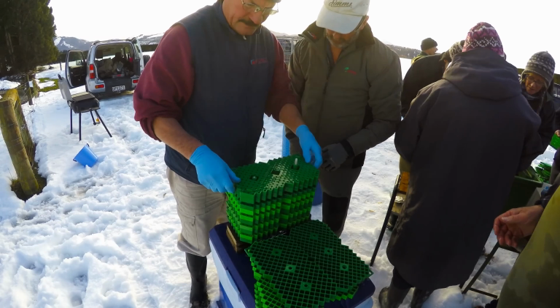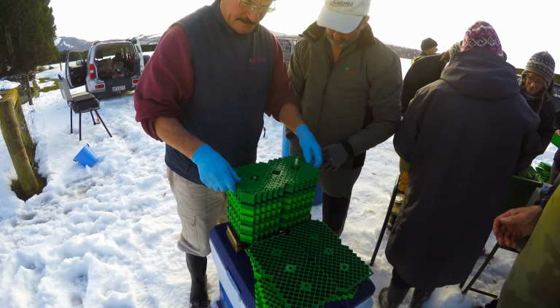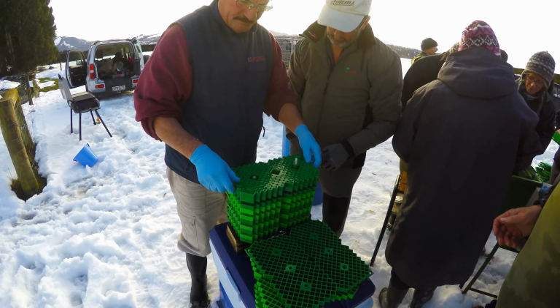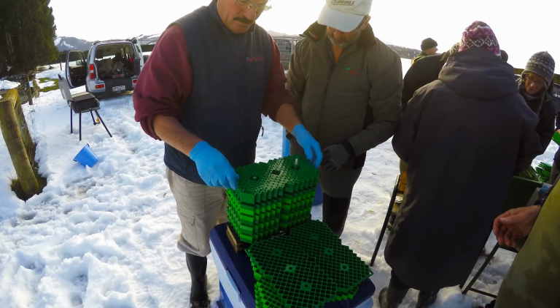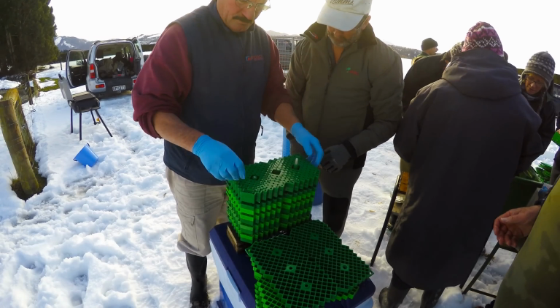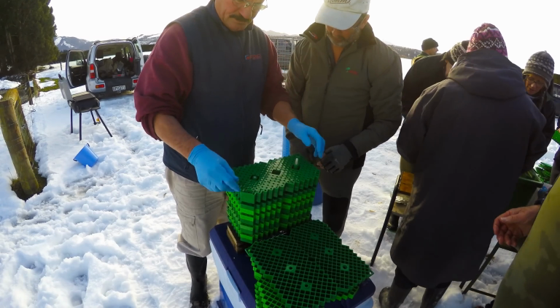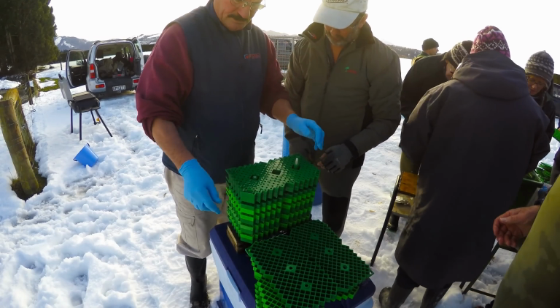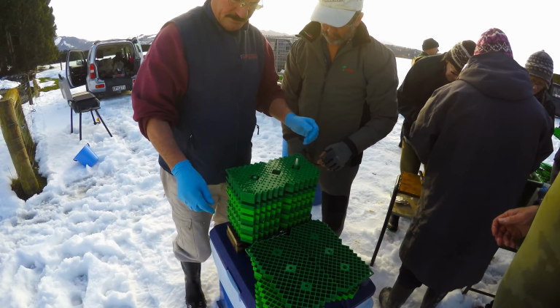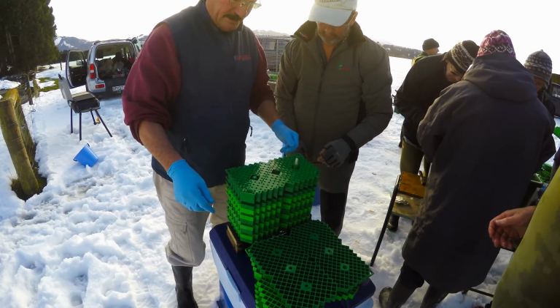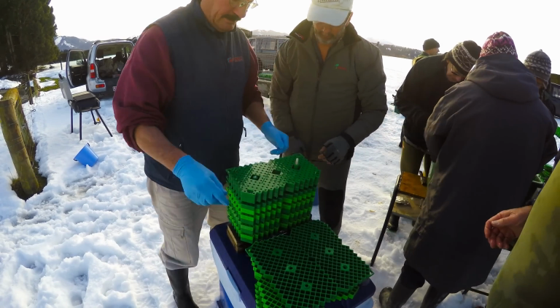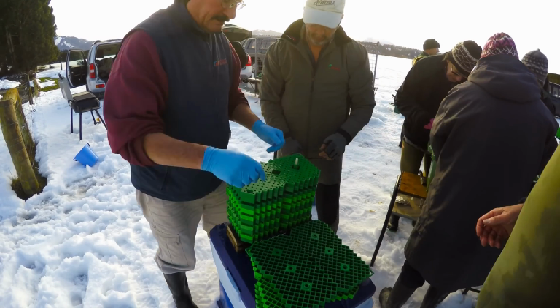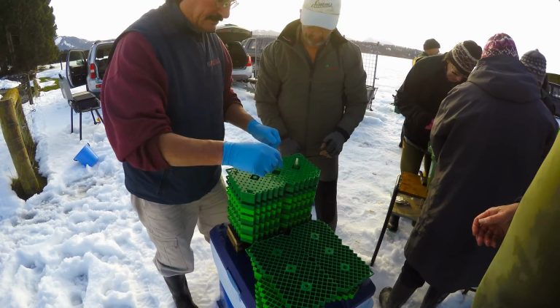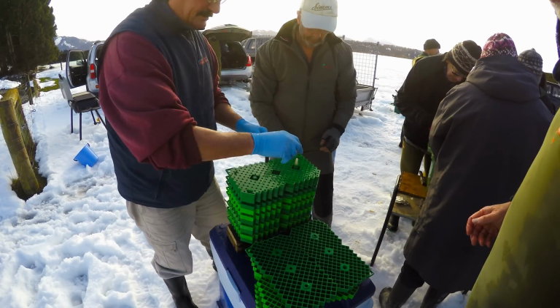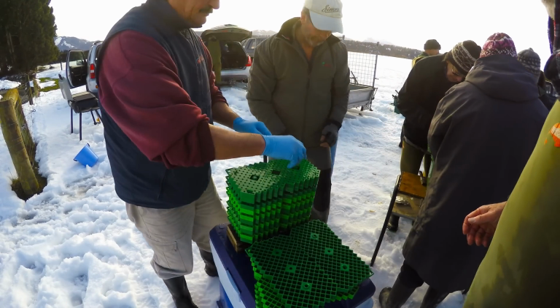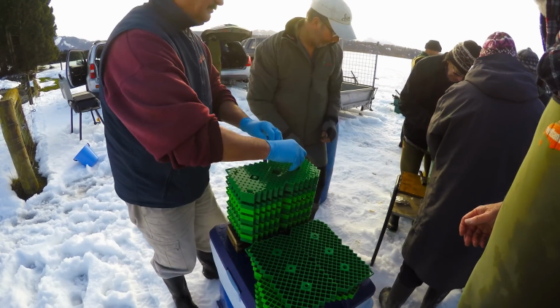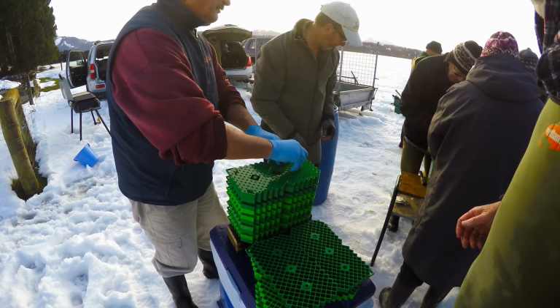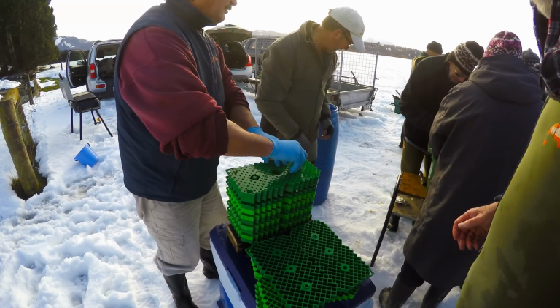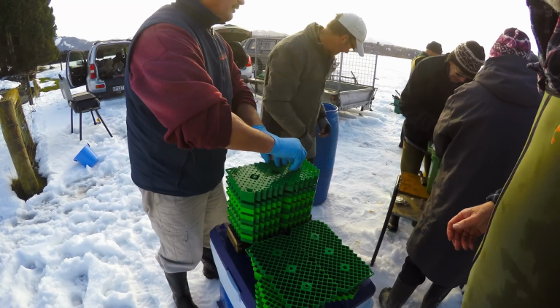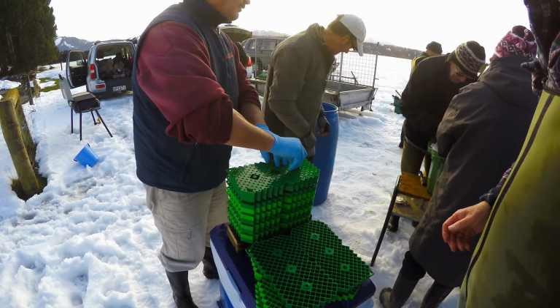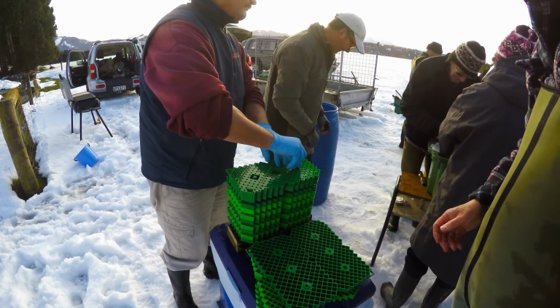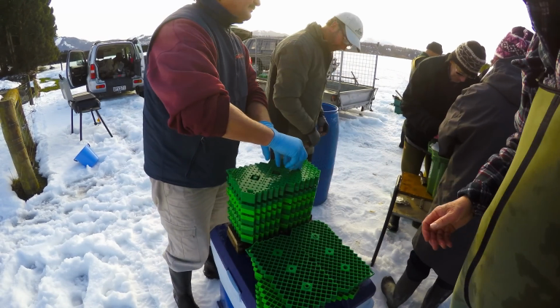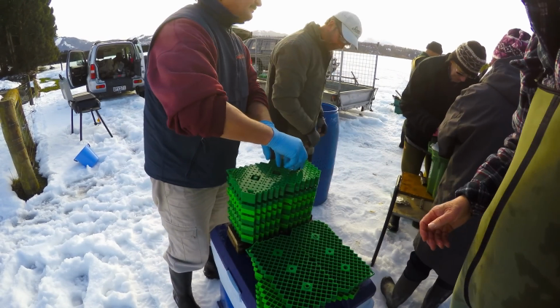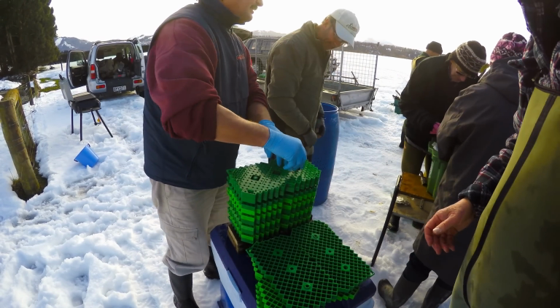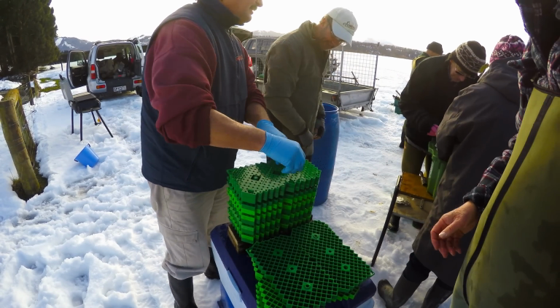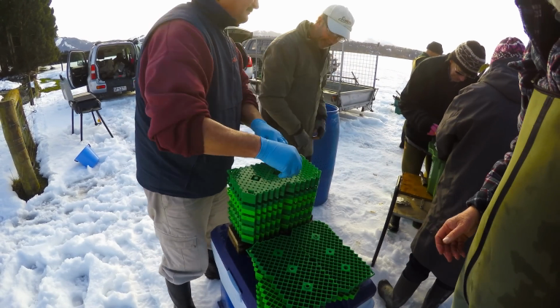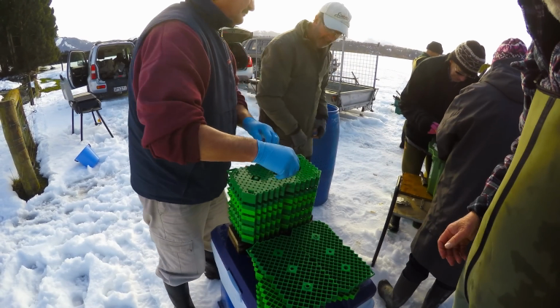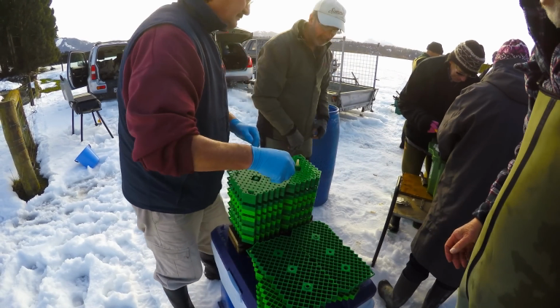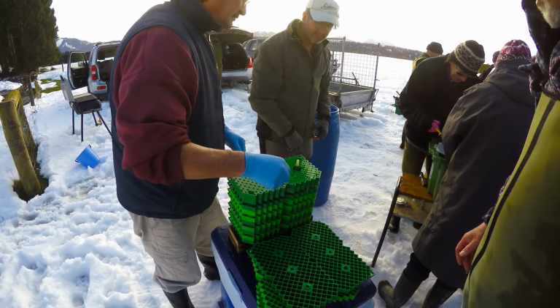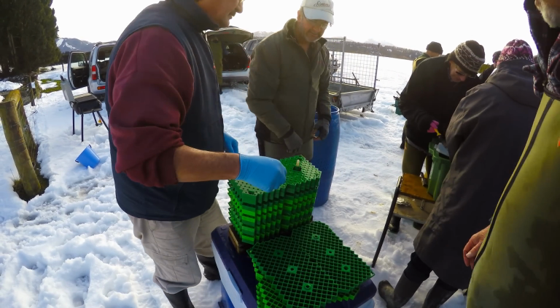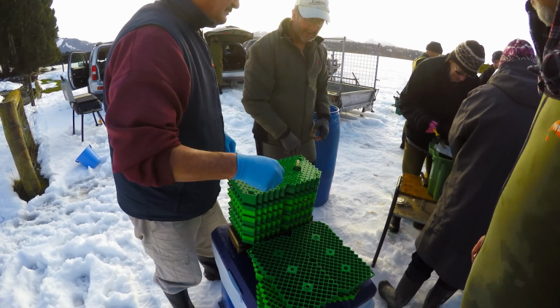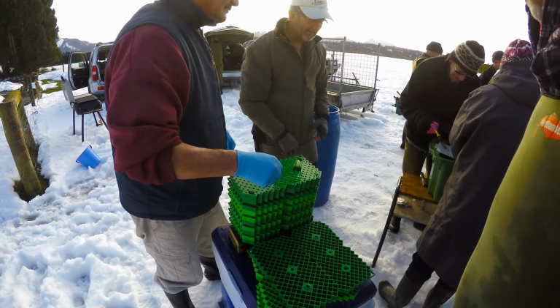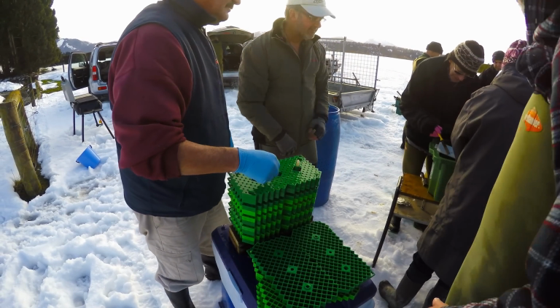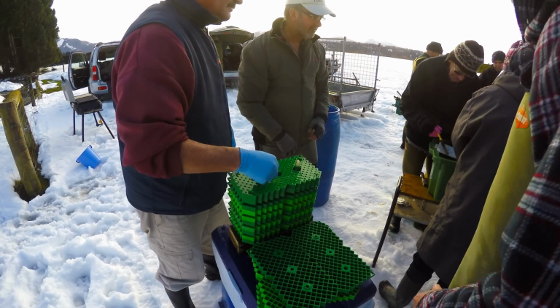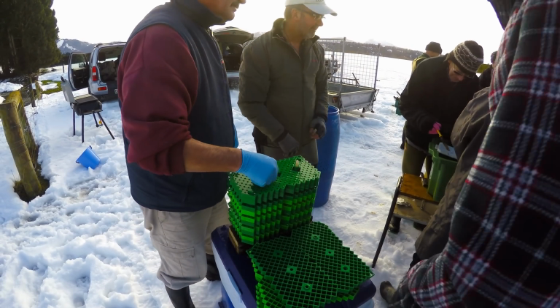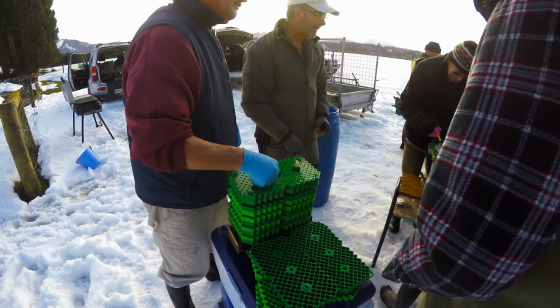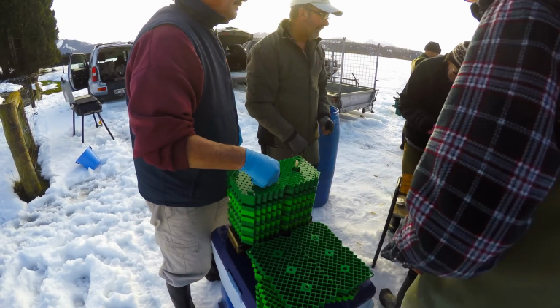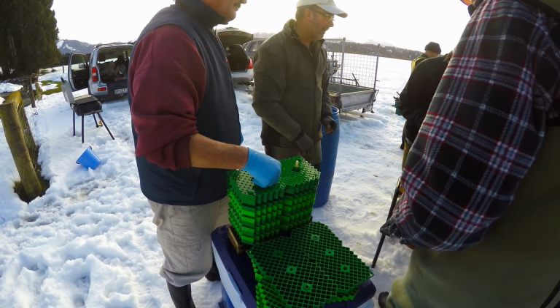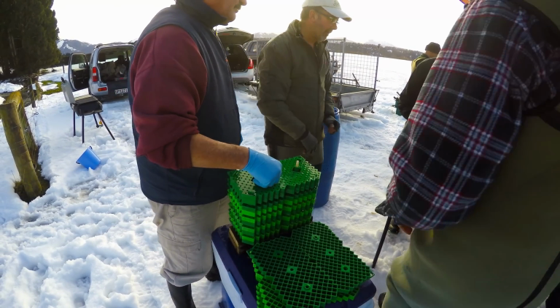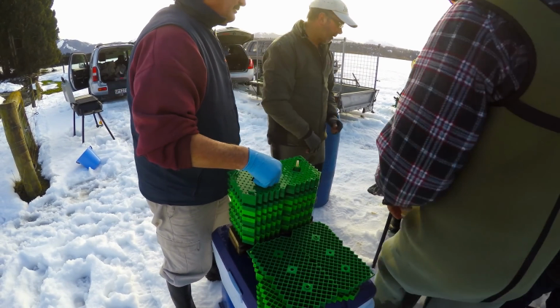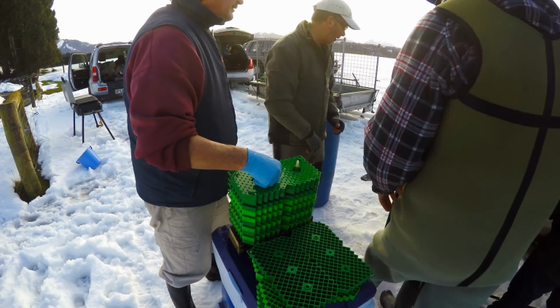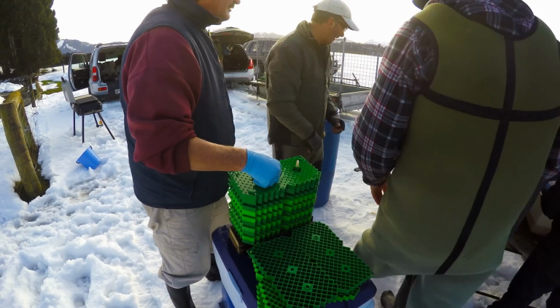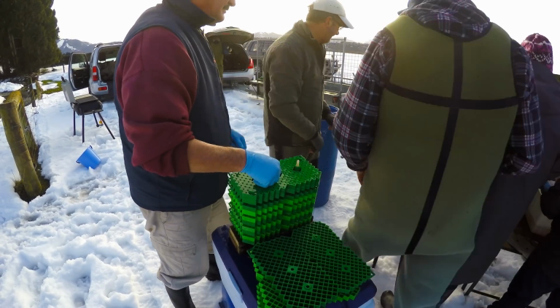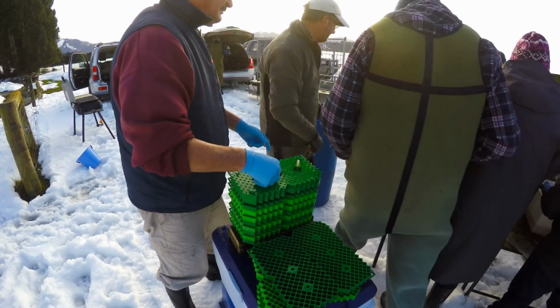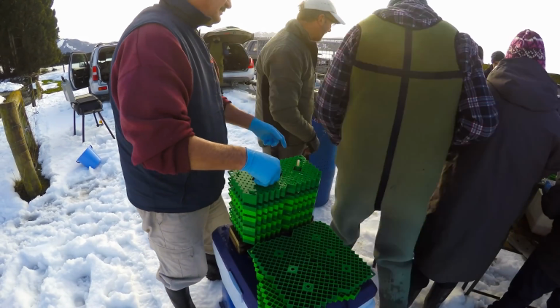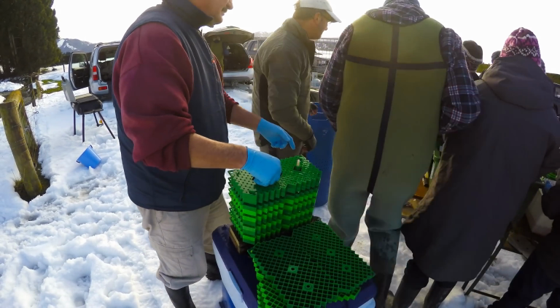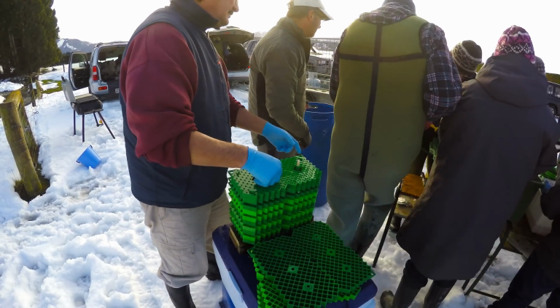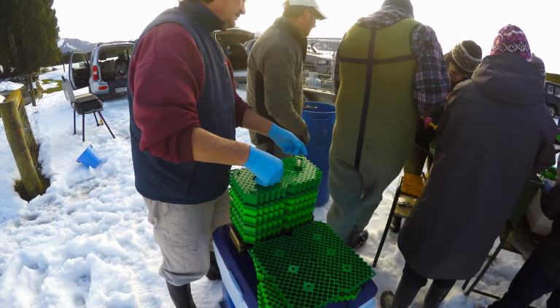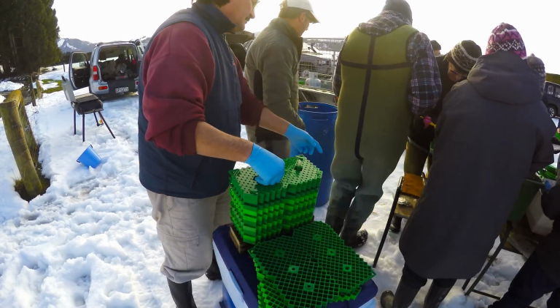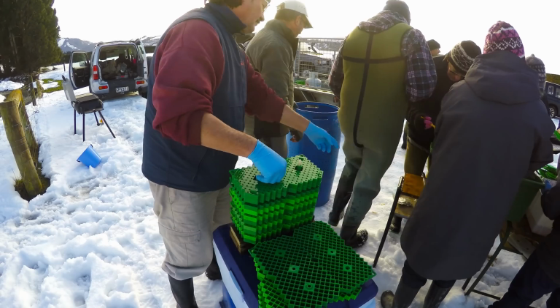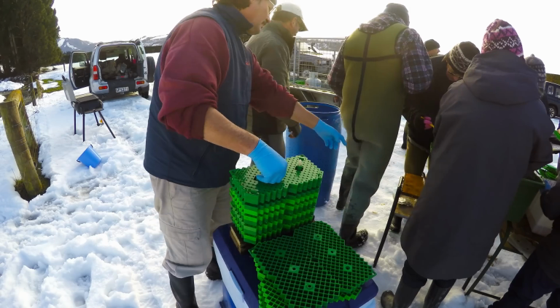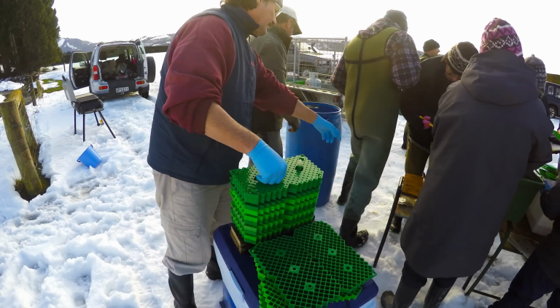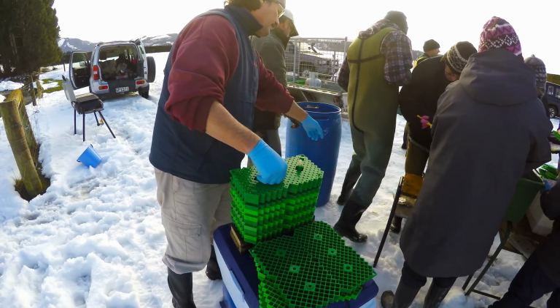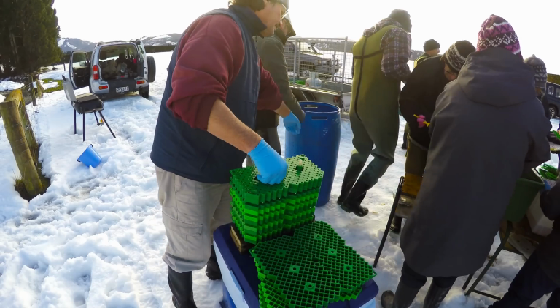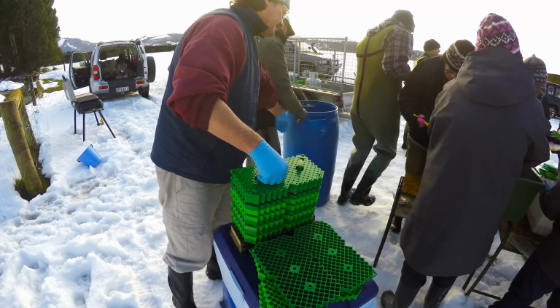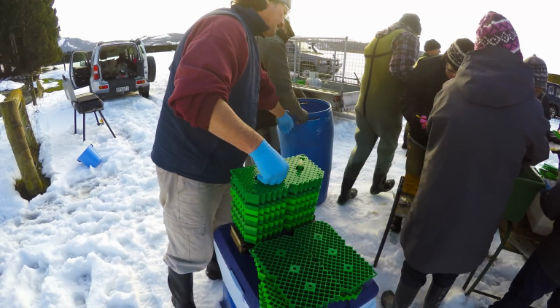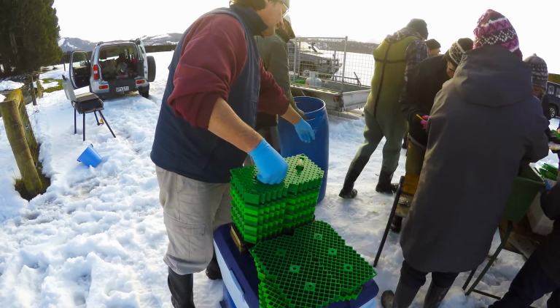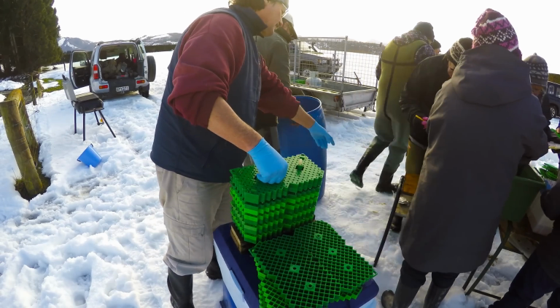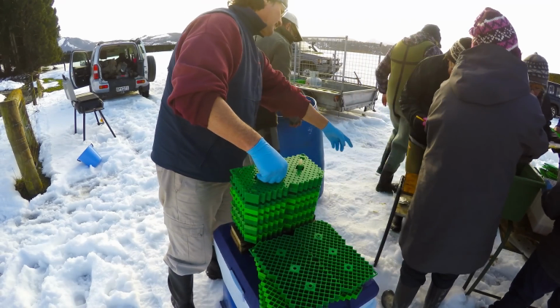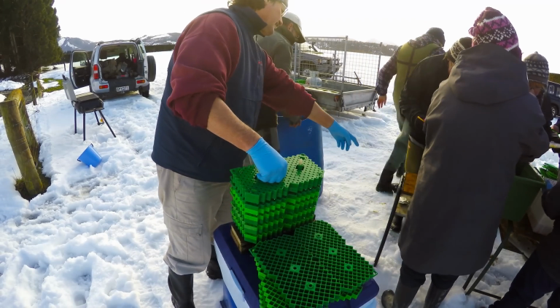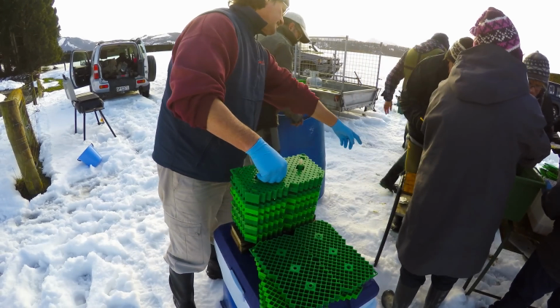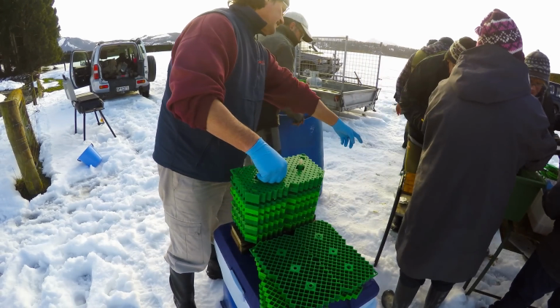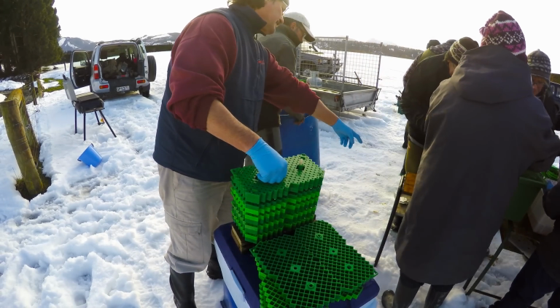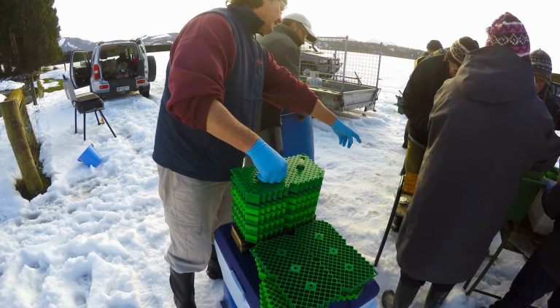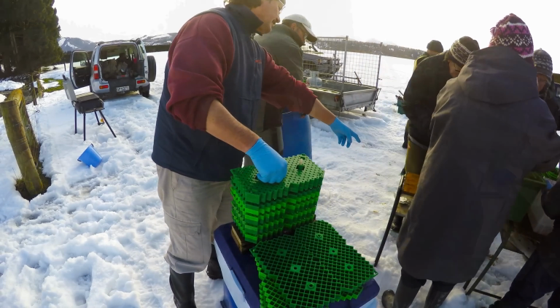Nuts and bolts. Look at this. We'll get one on for a start. Where's the bolts? What are those under there?